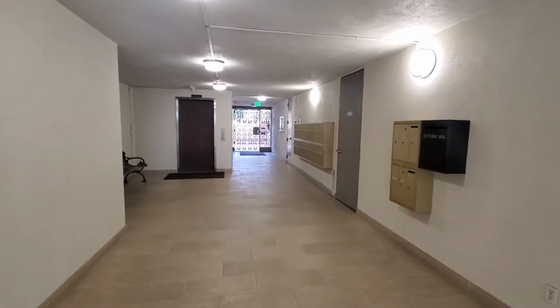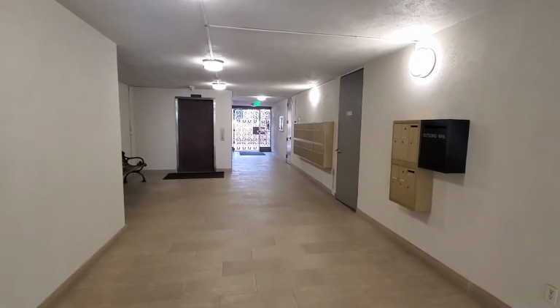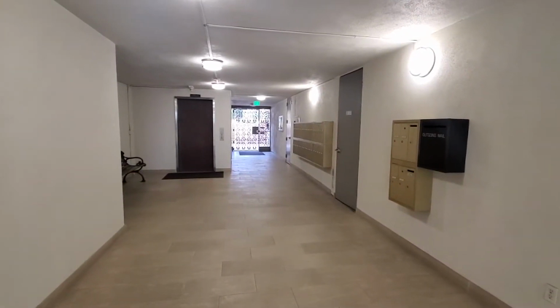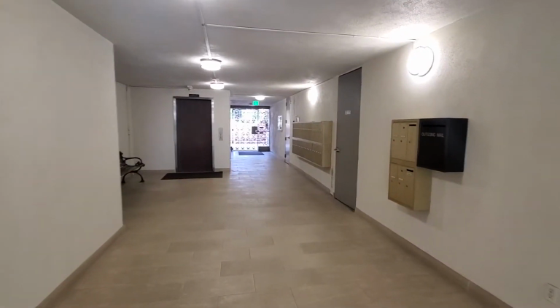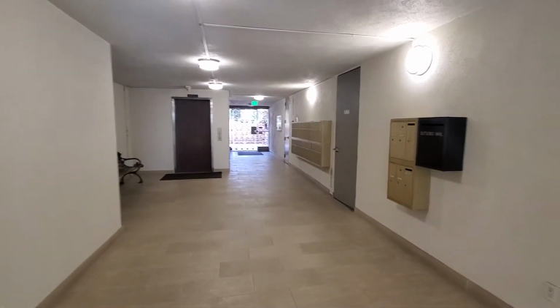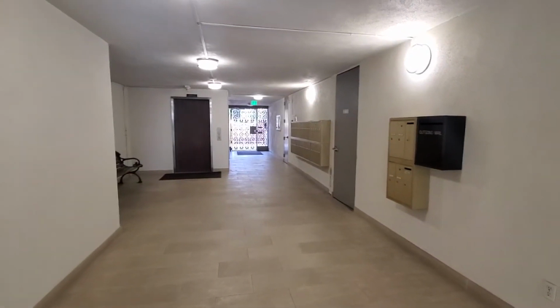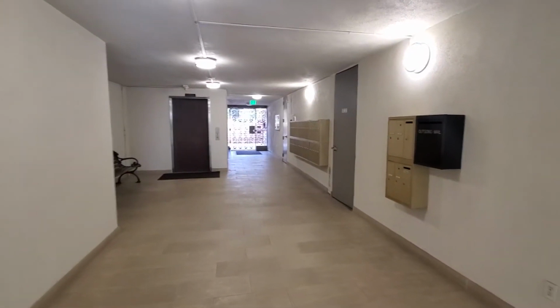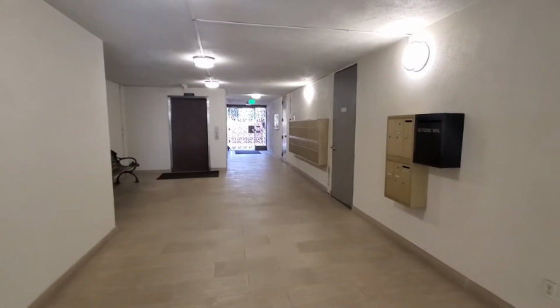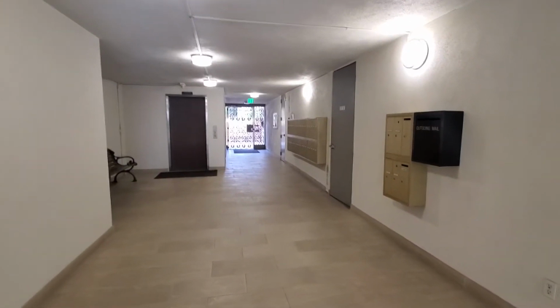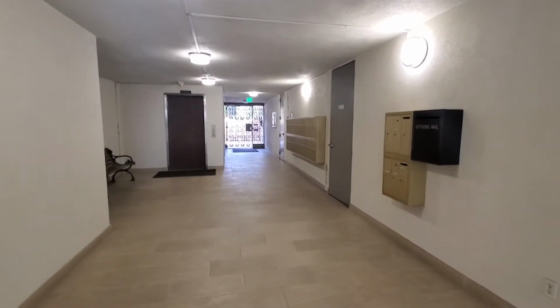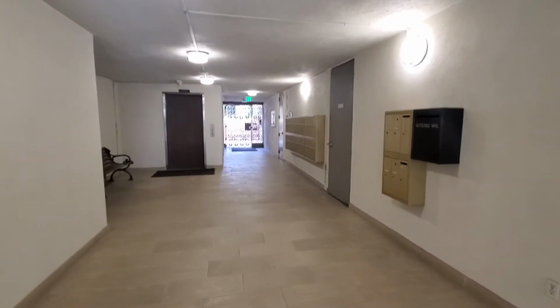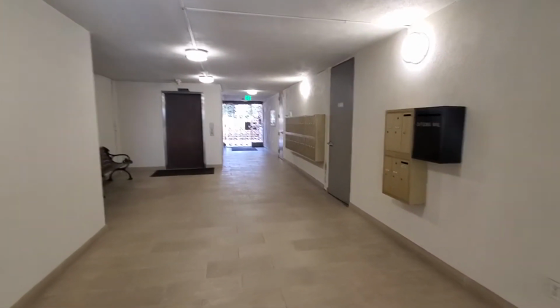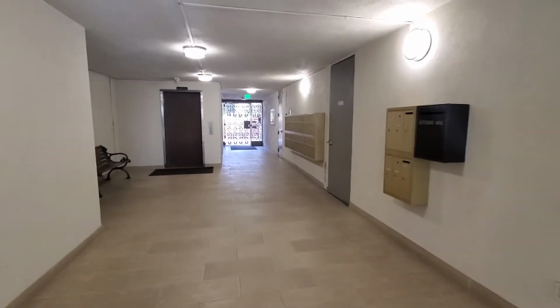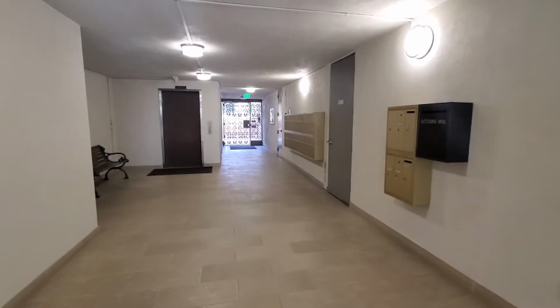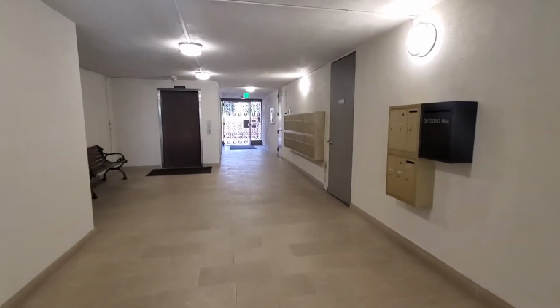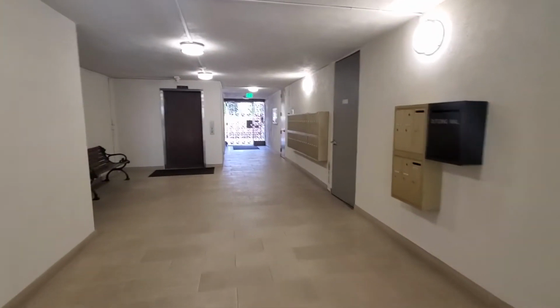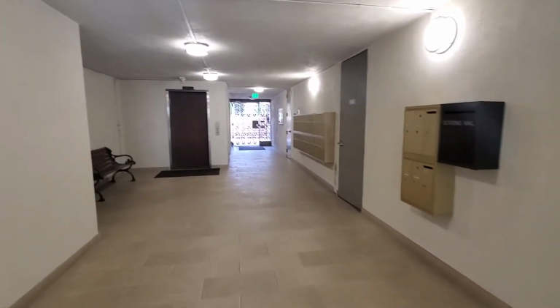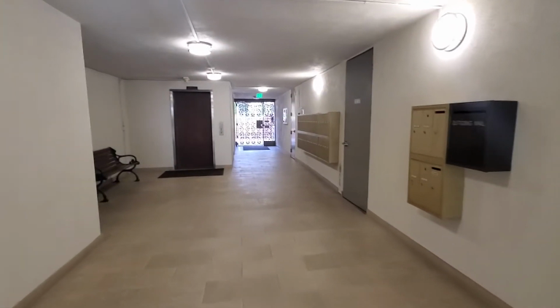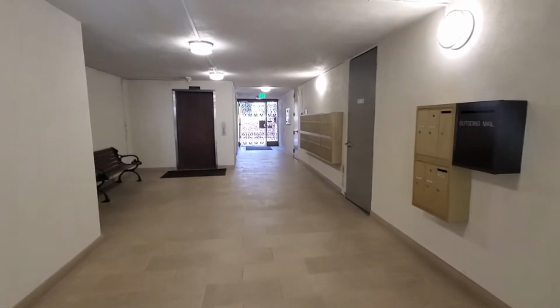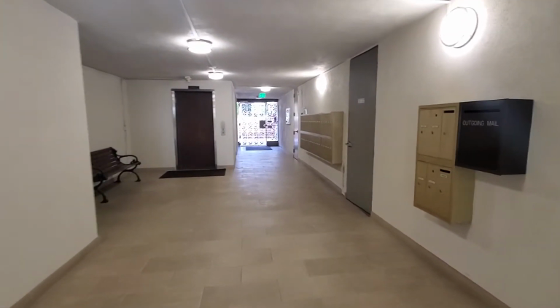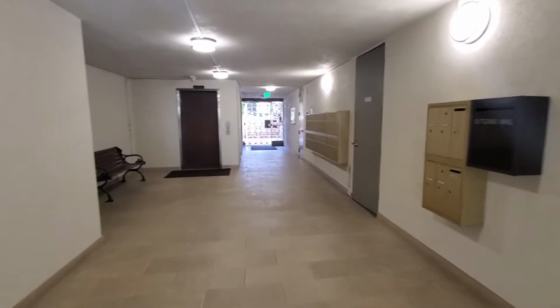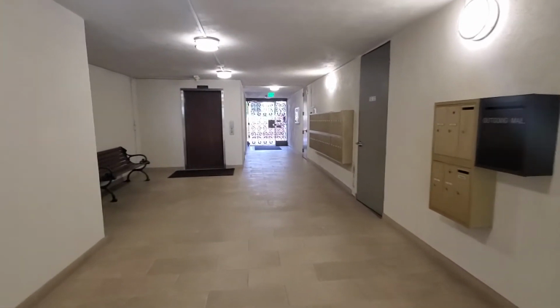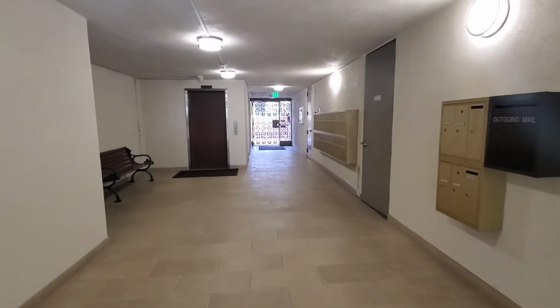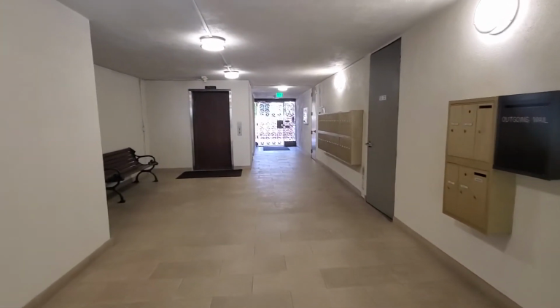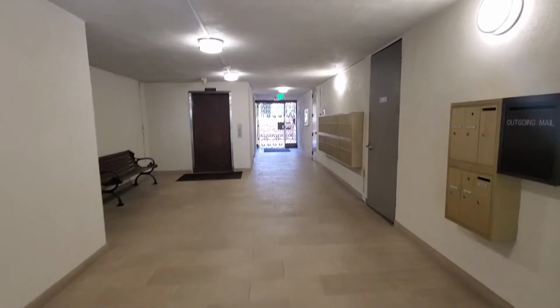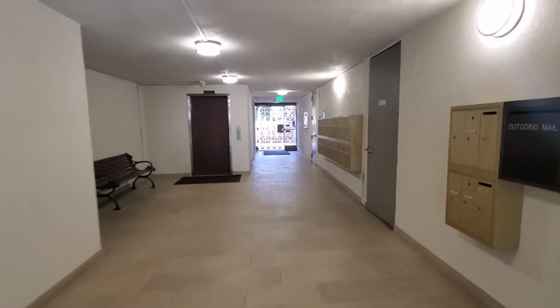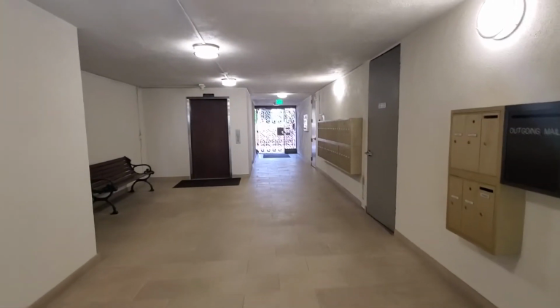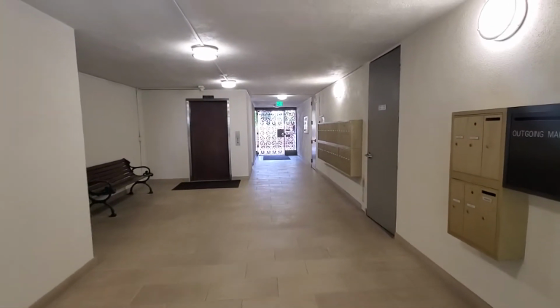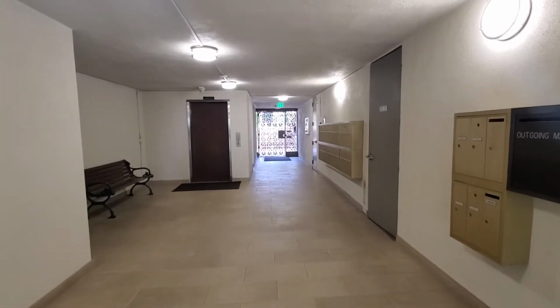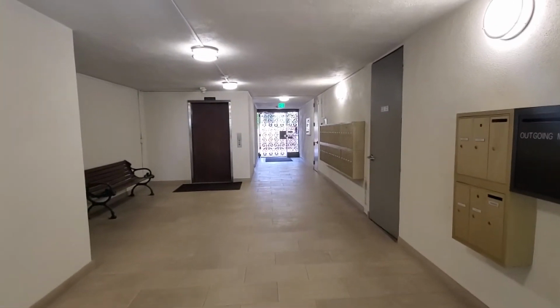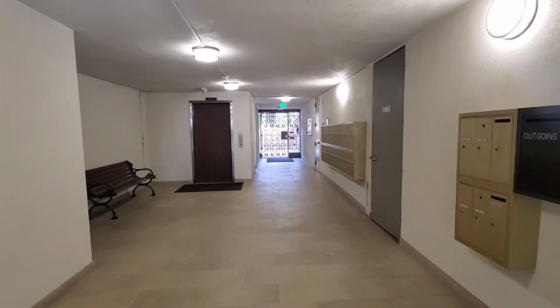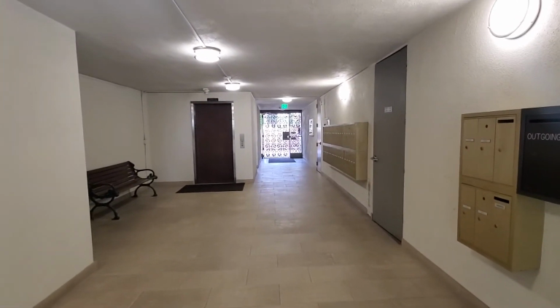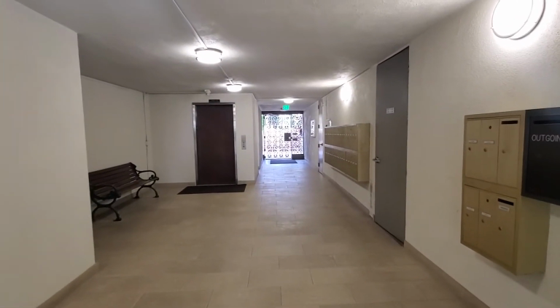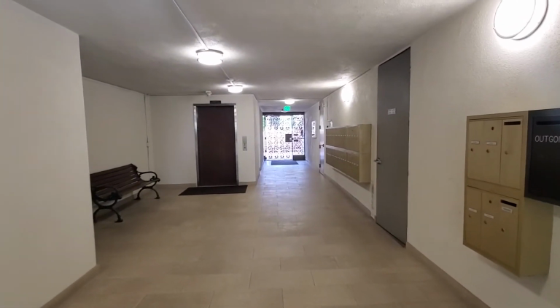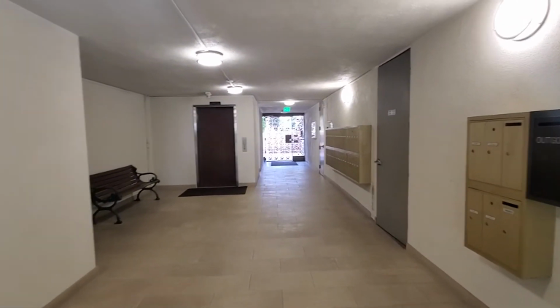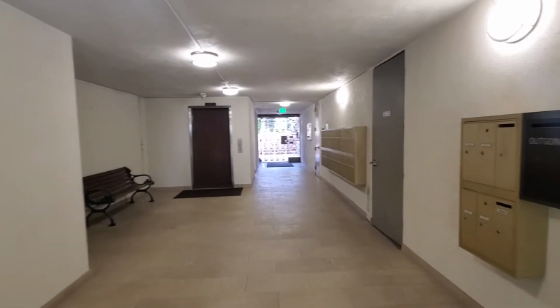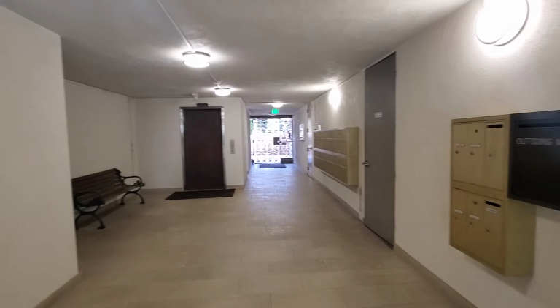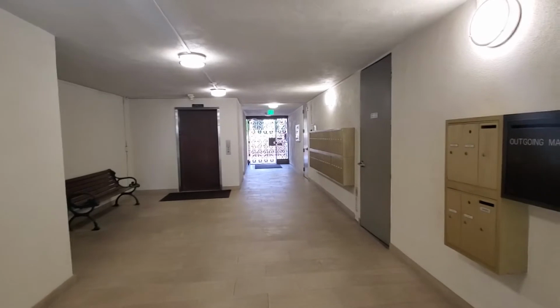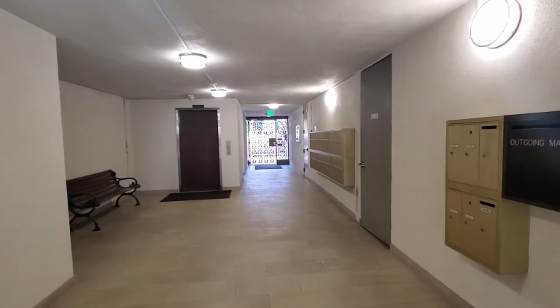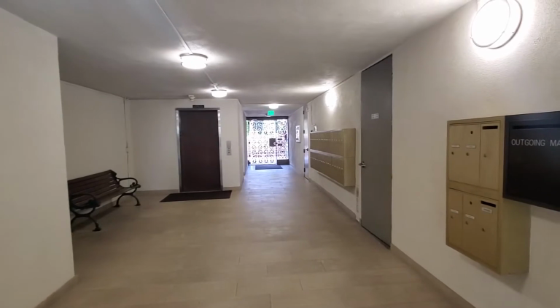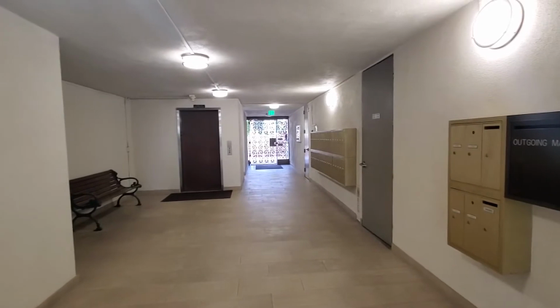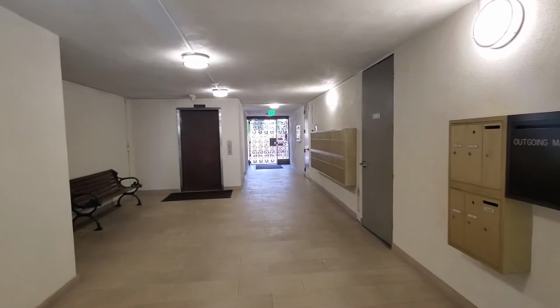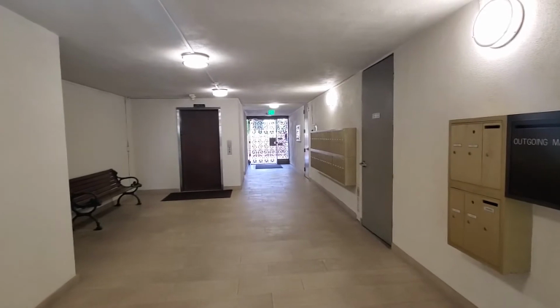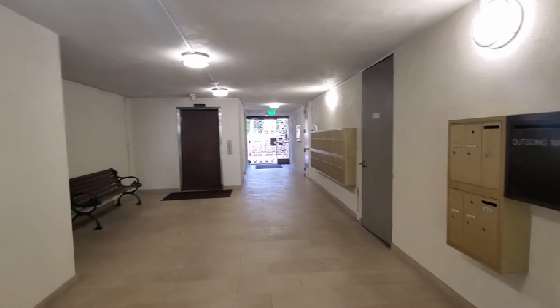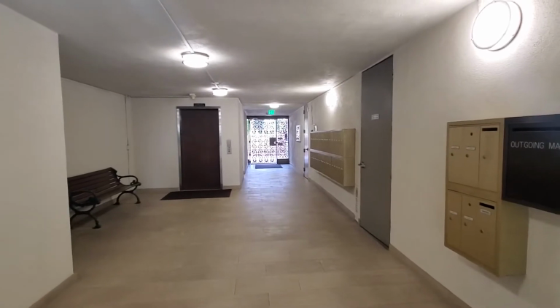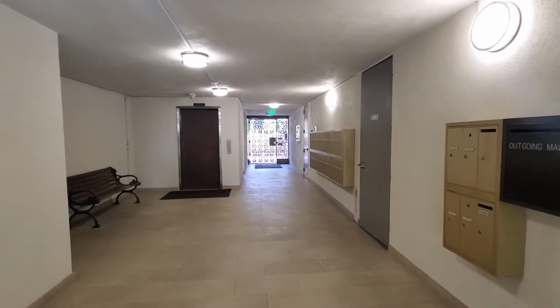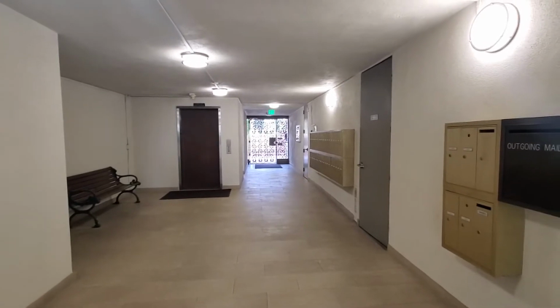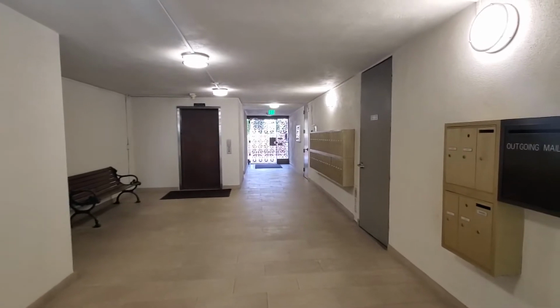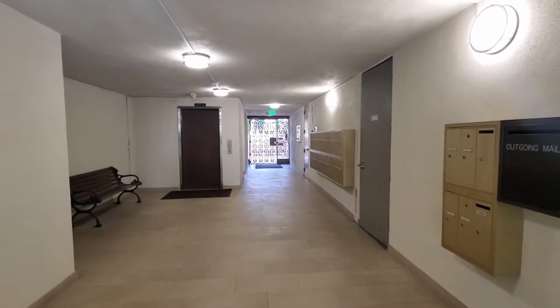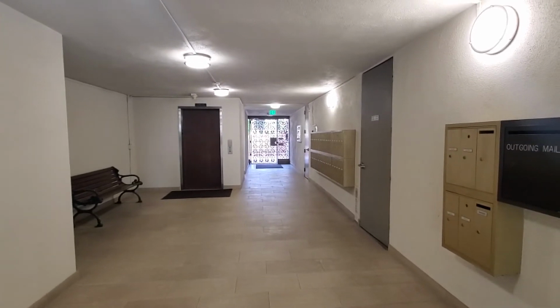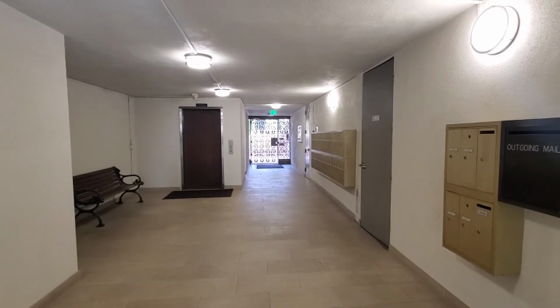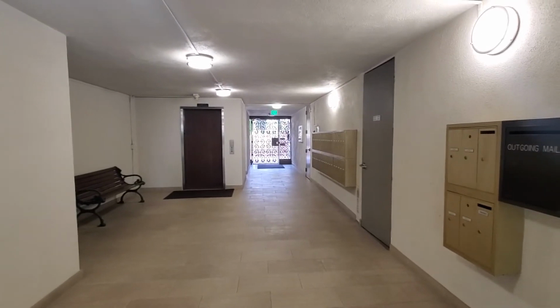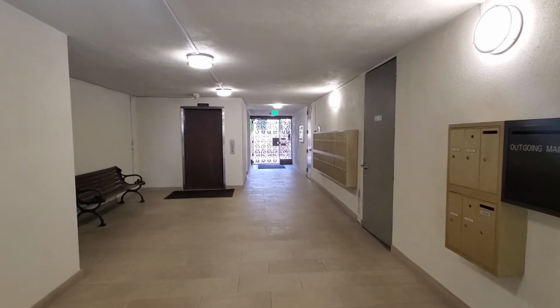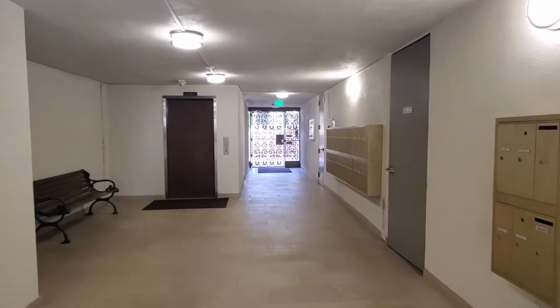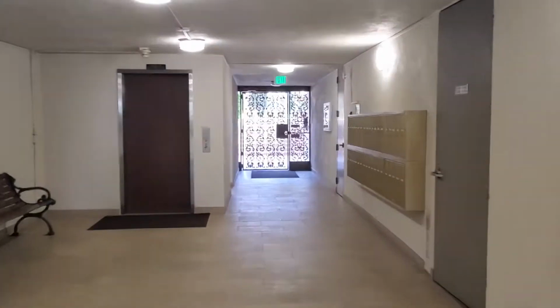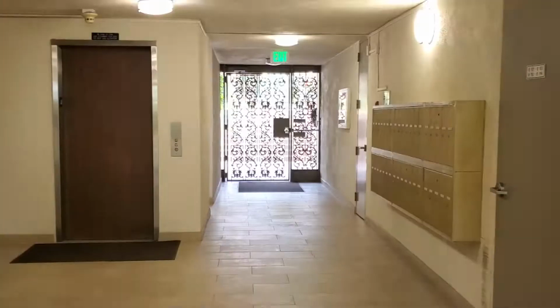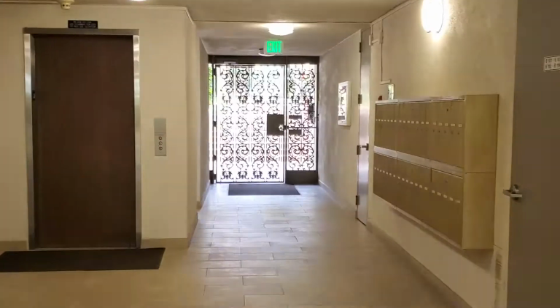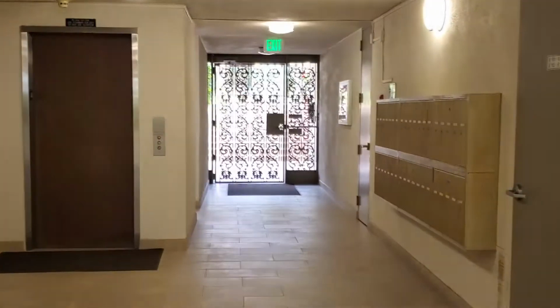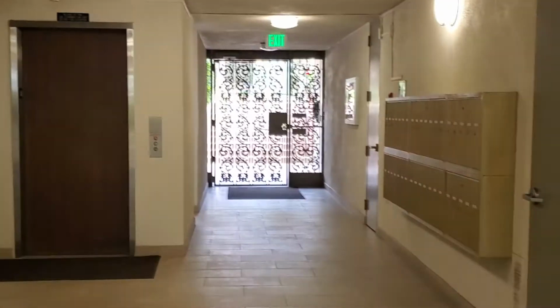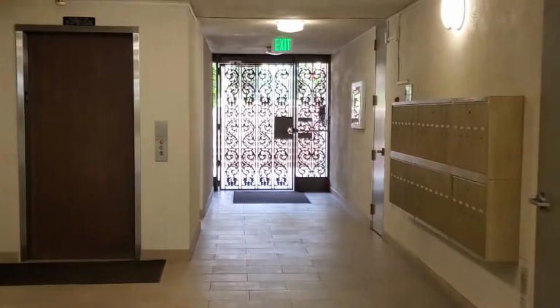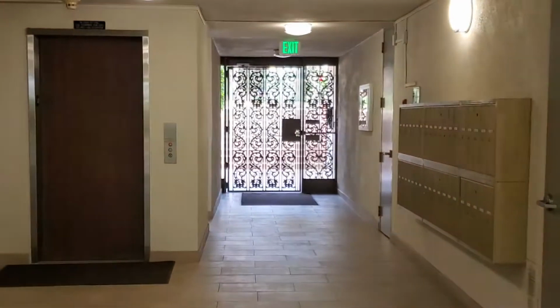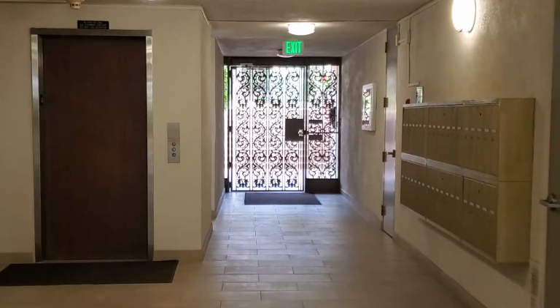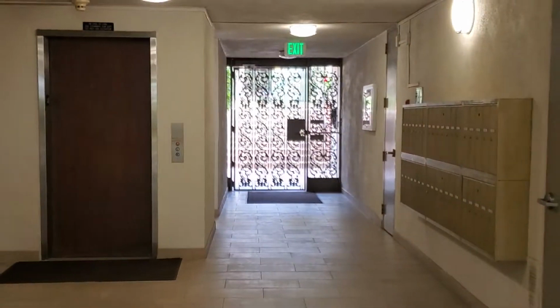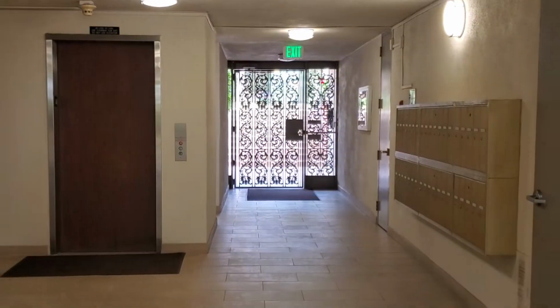This is the lobby to enter, with the mailbox. And then the elevator right here.